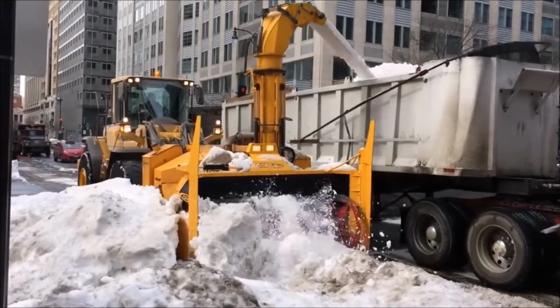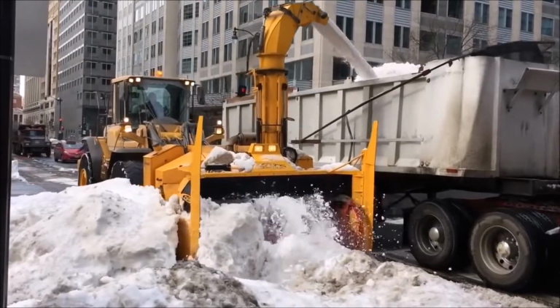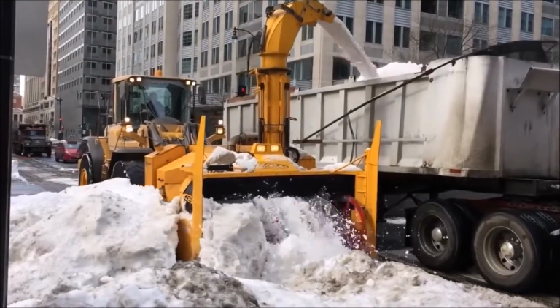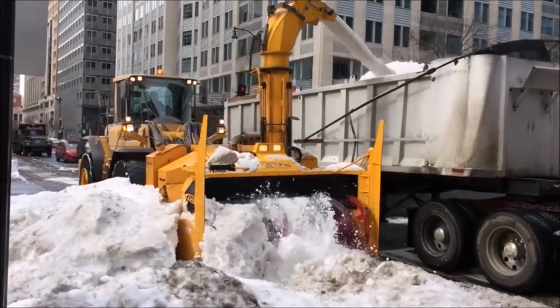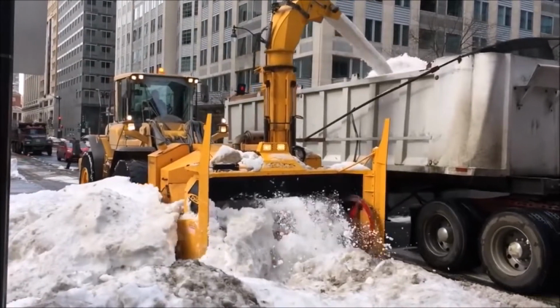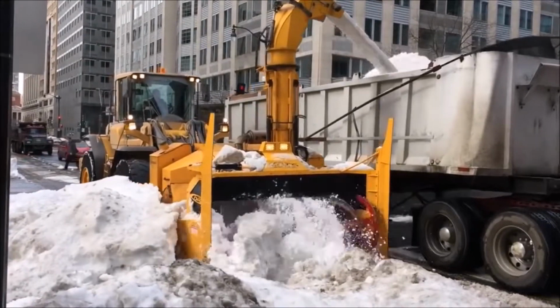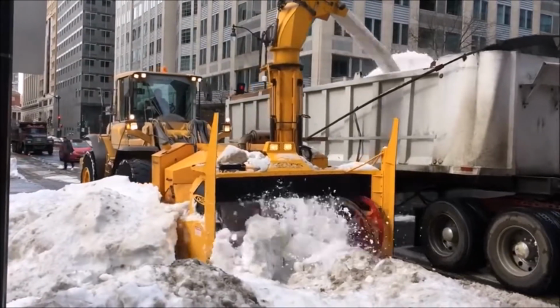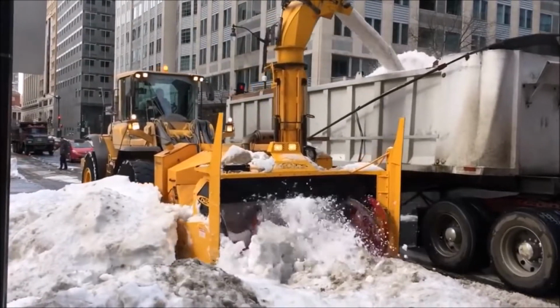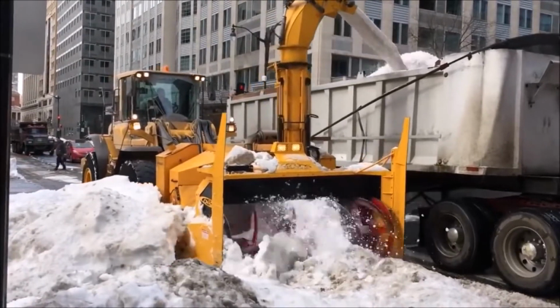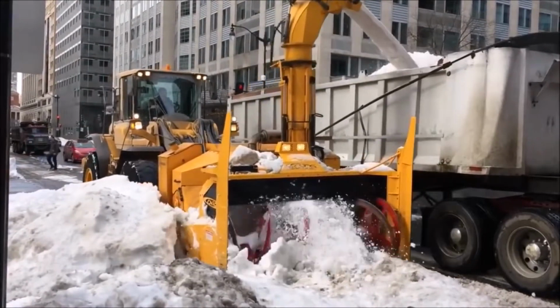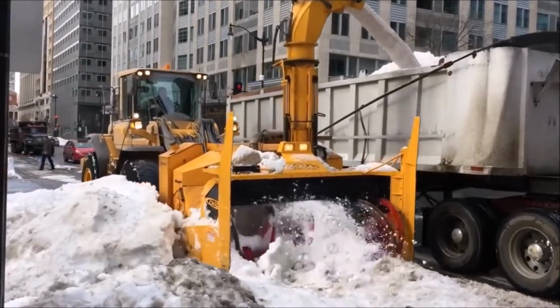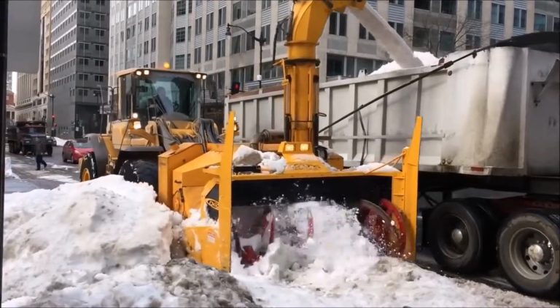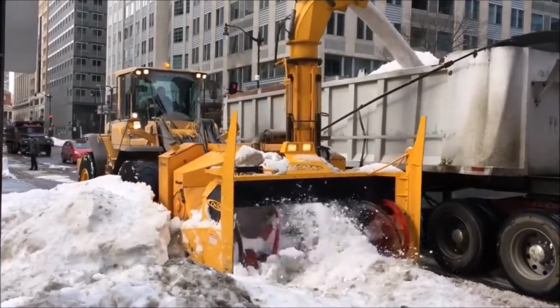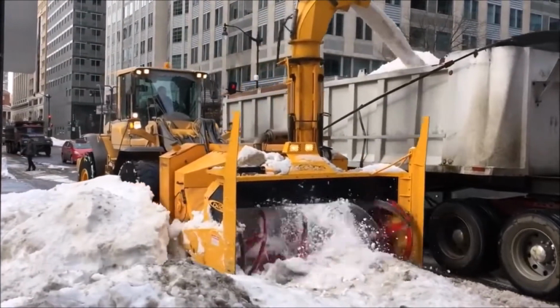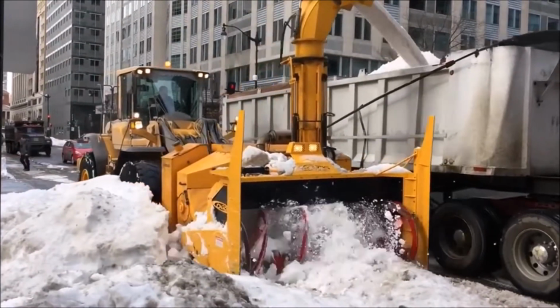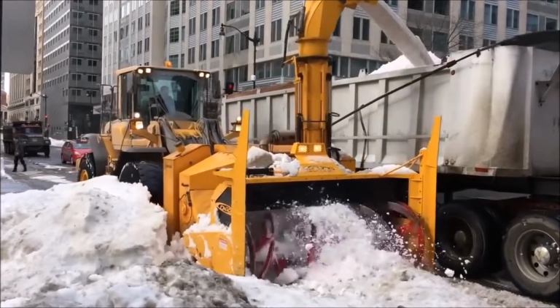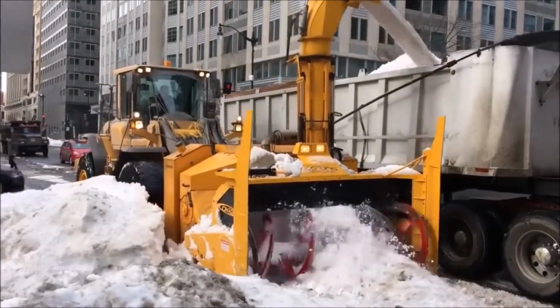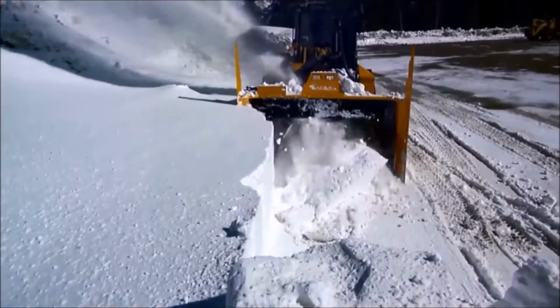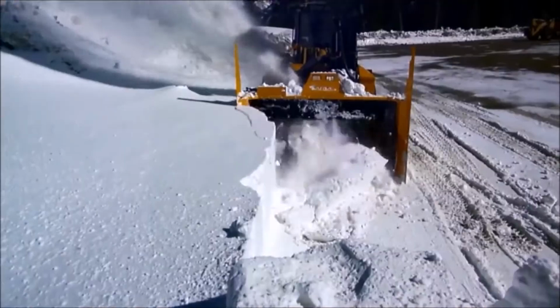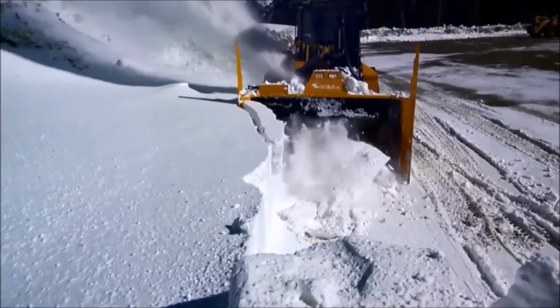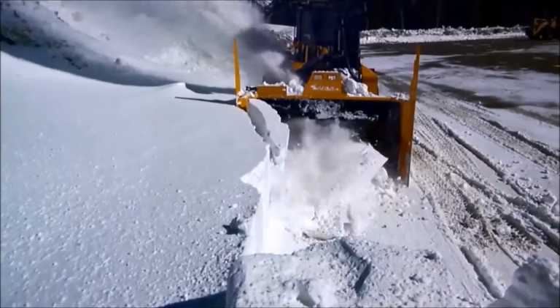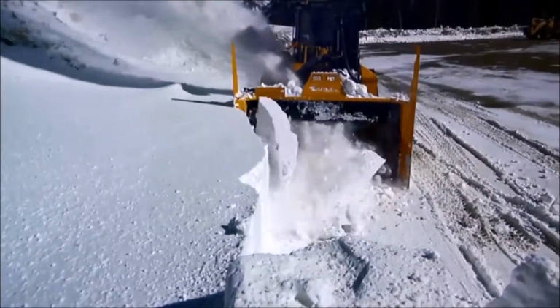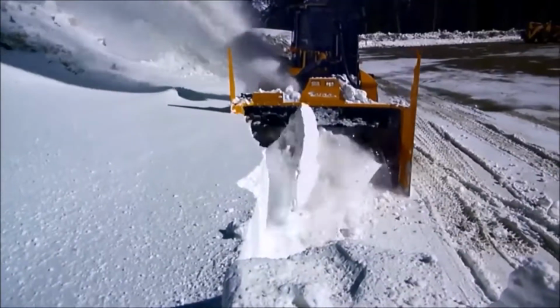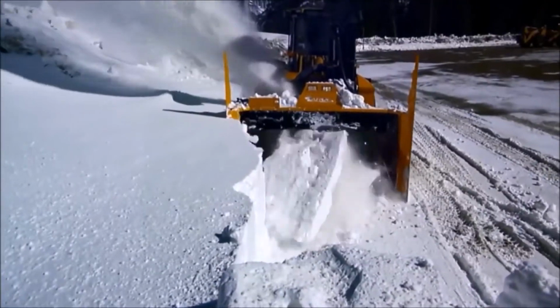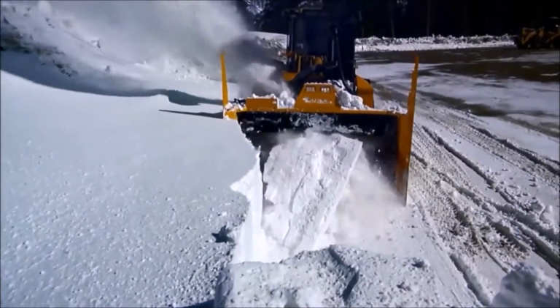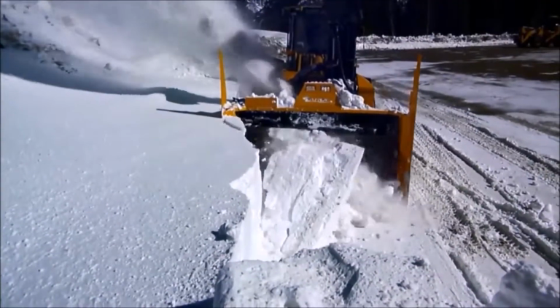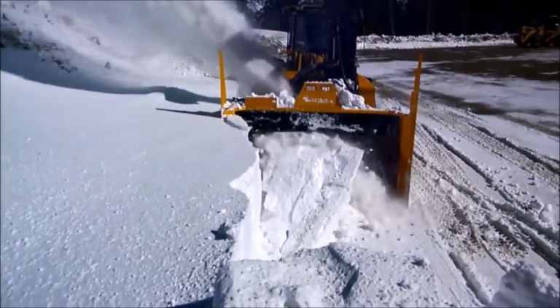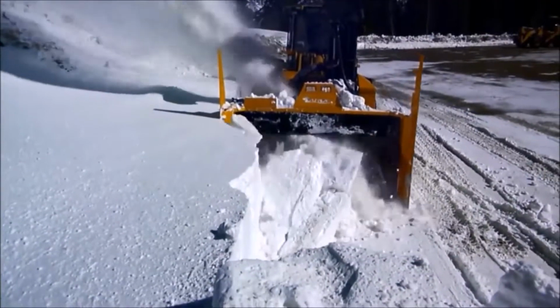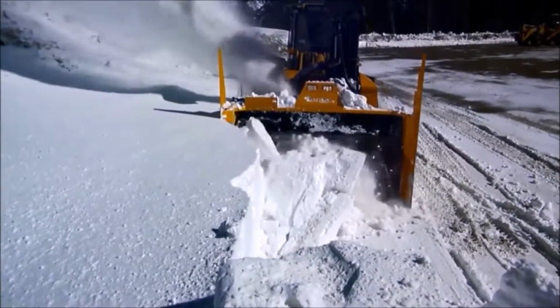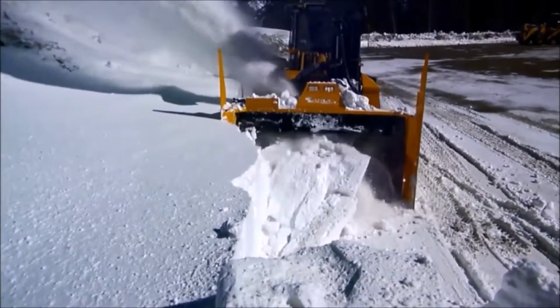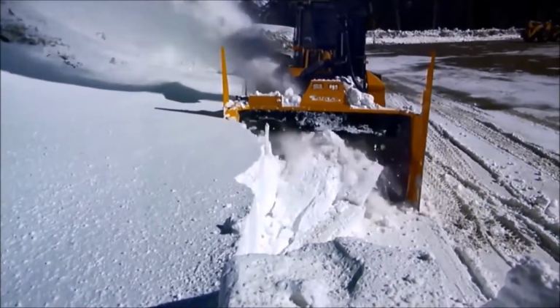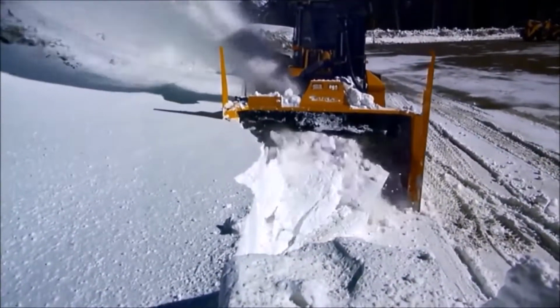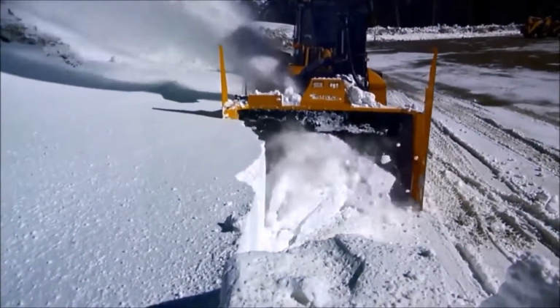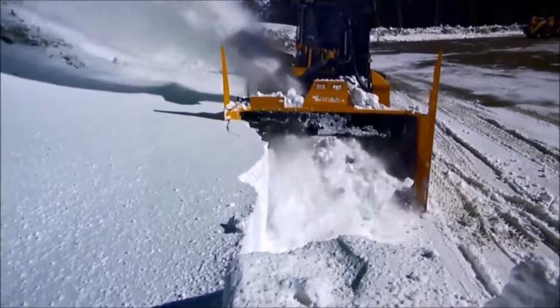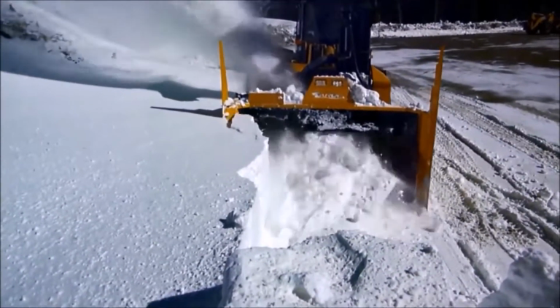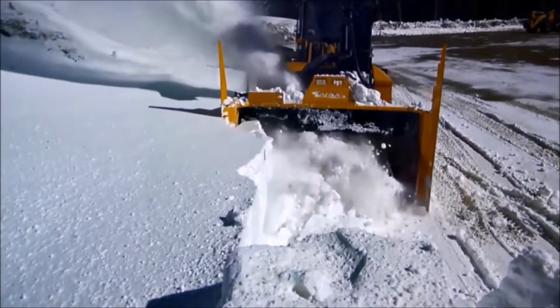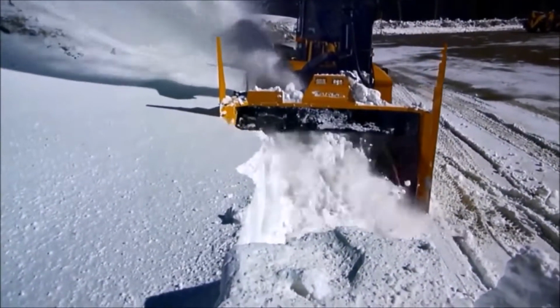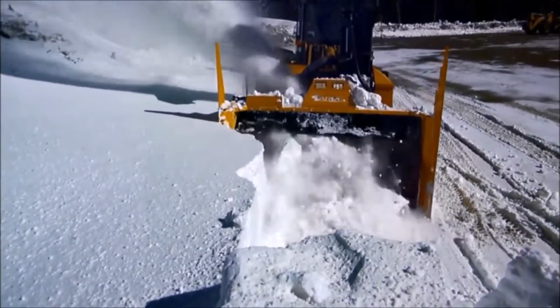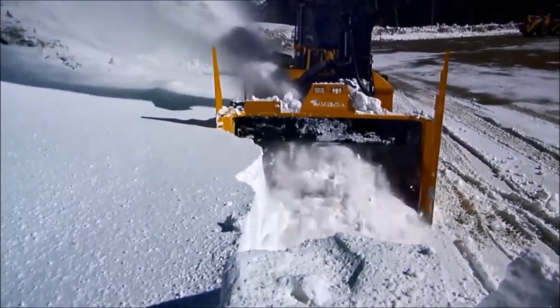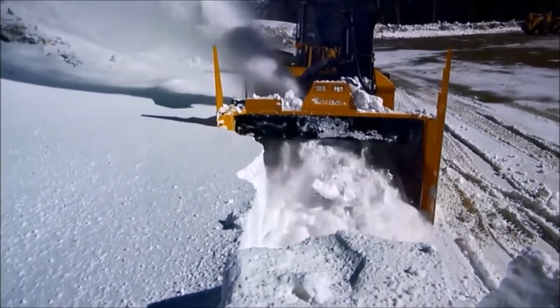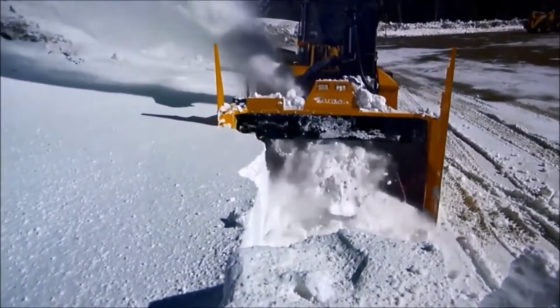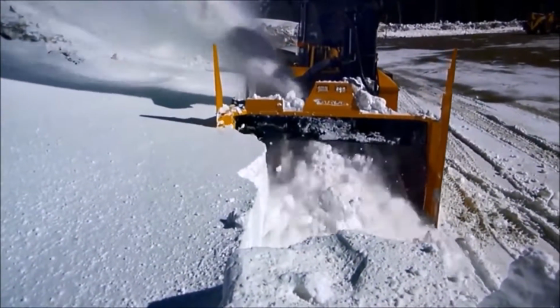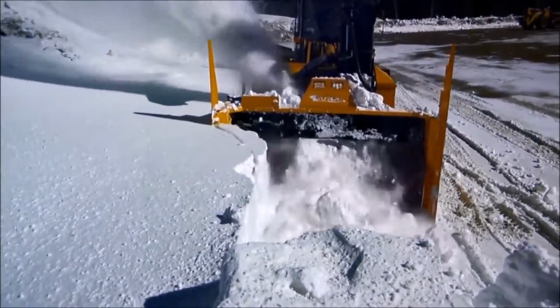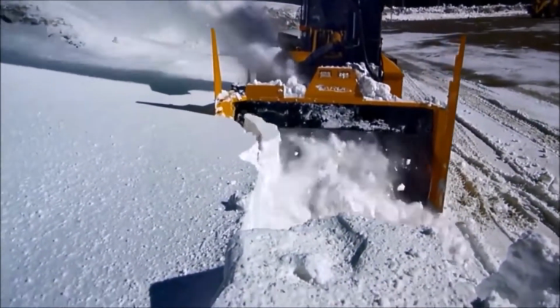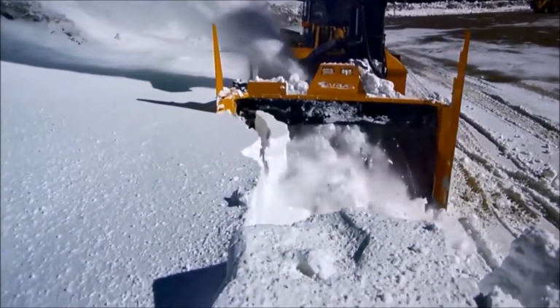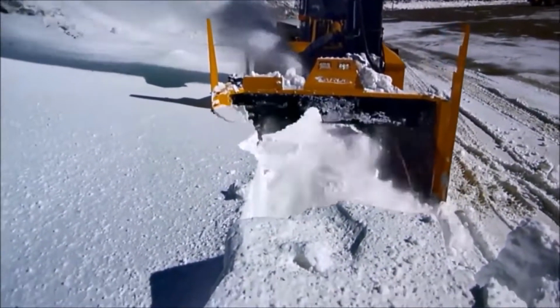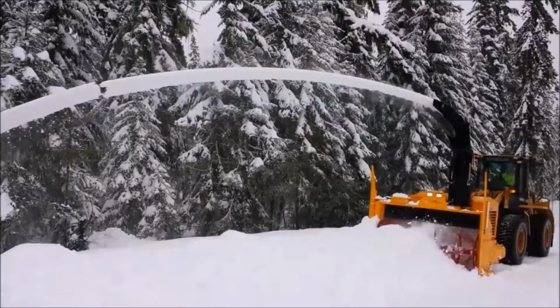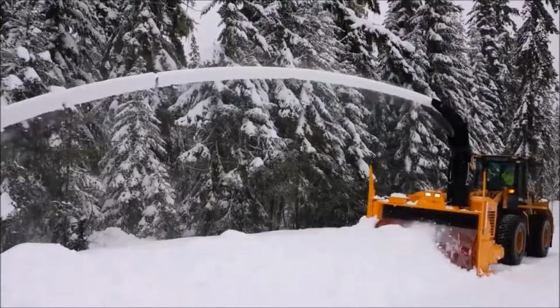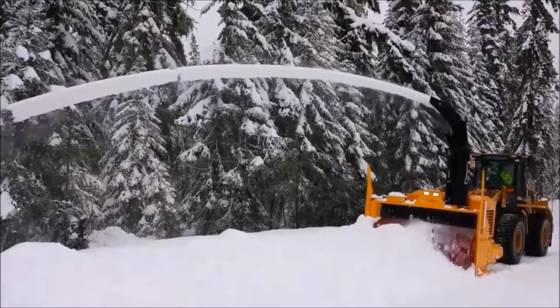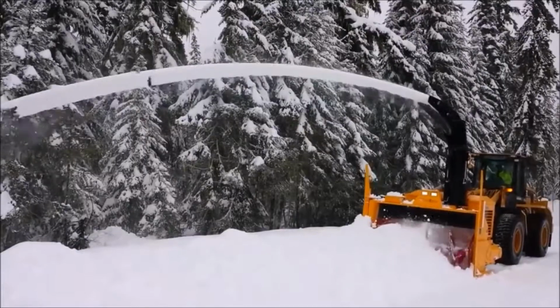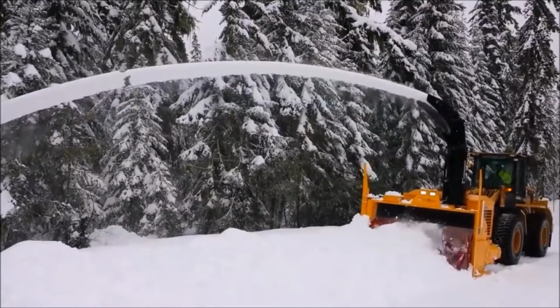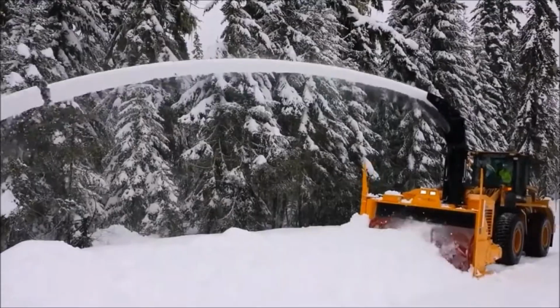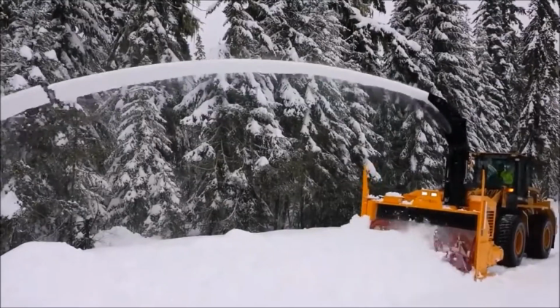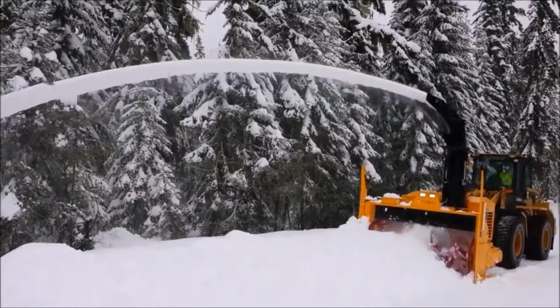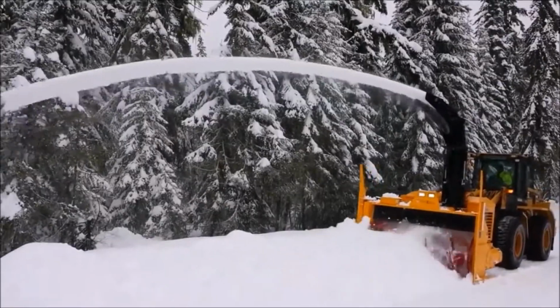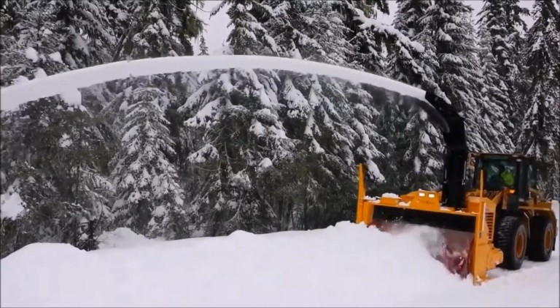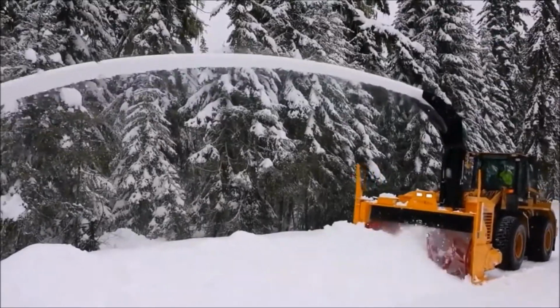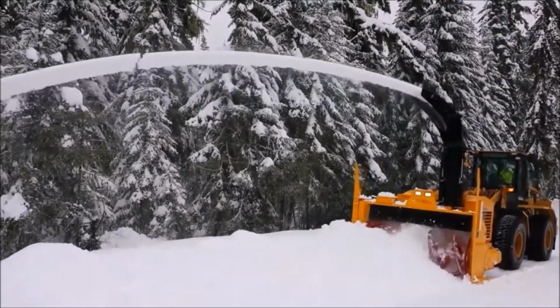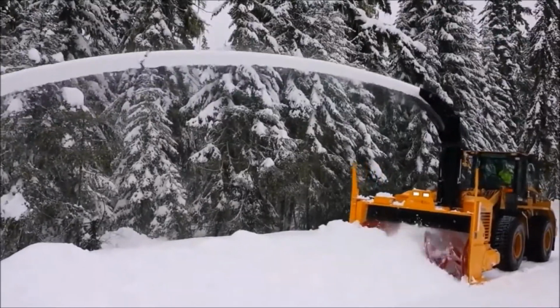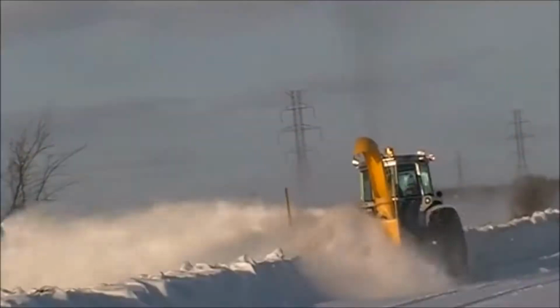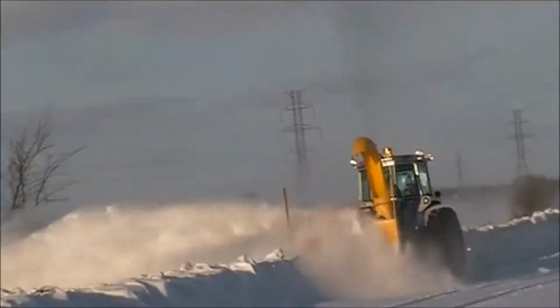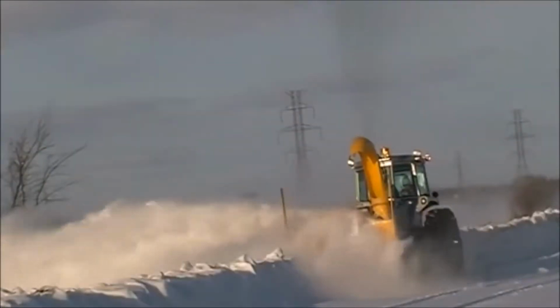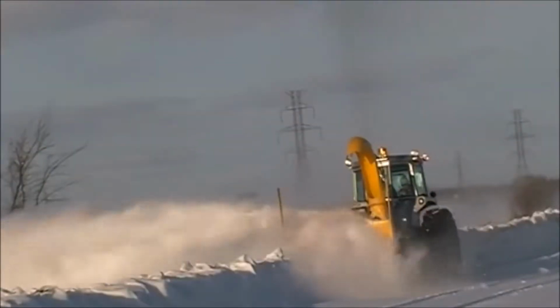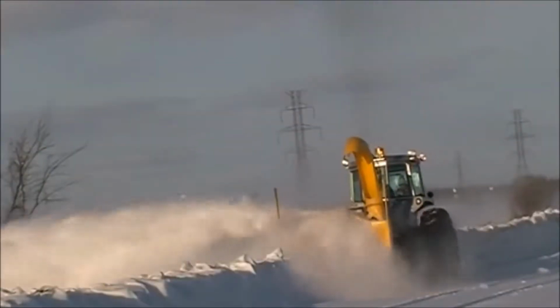83. Snow Blower. Combines robustness, reliability, and high performance in winter conditions of all kinds.